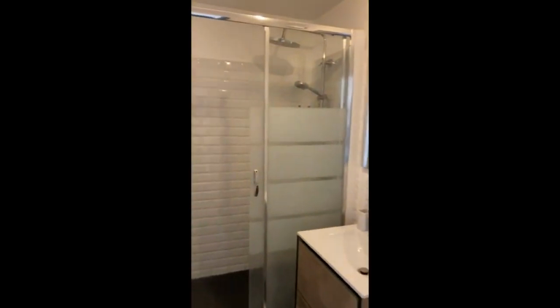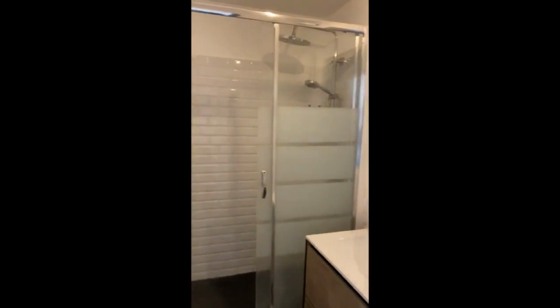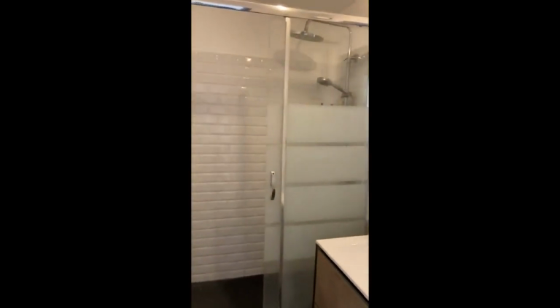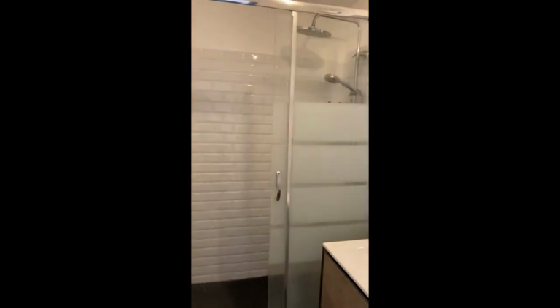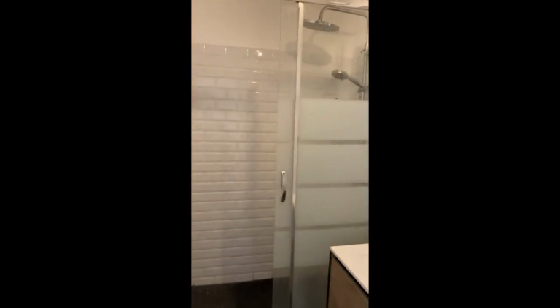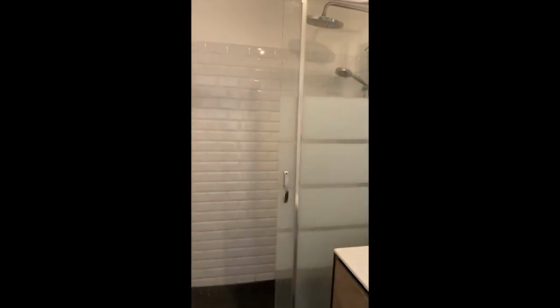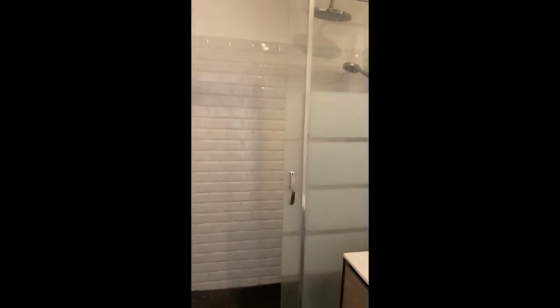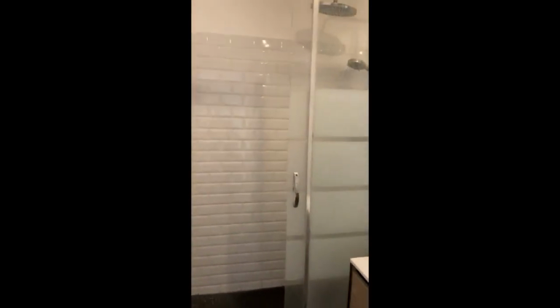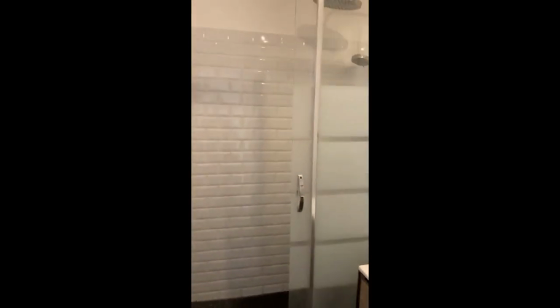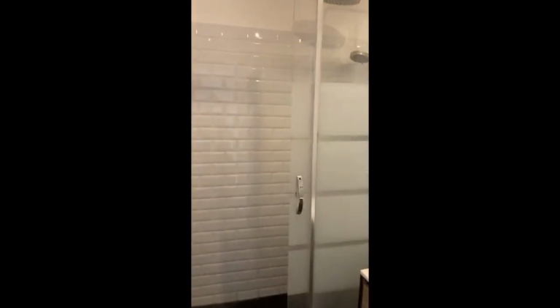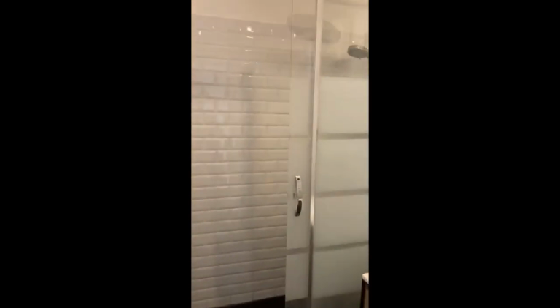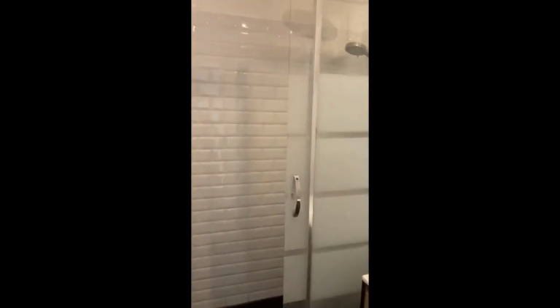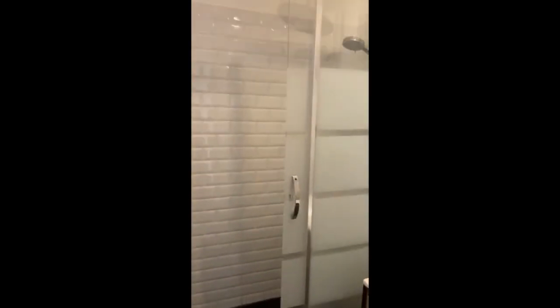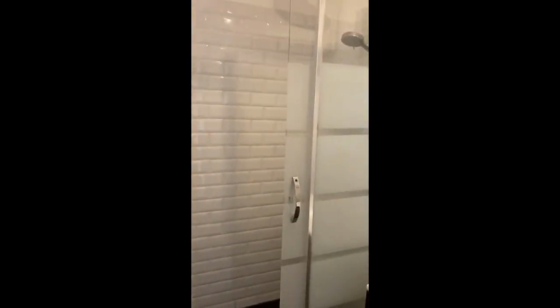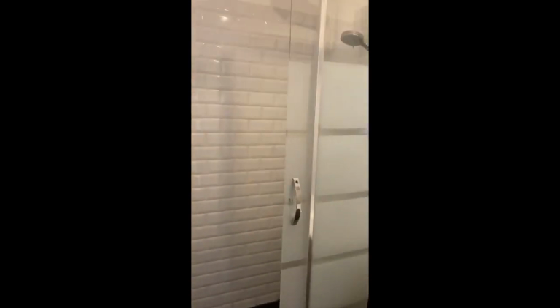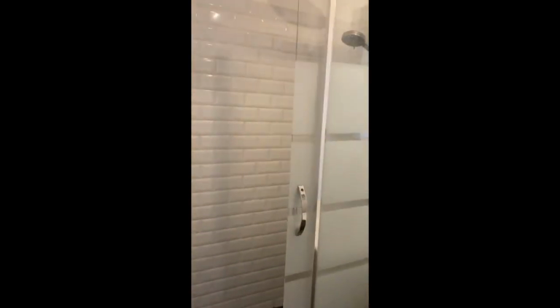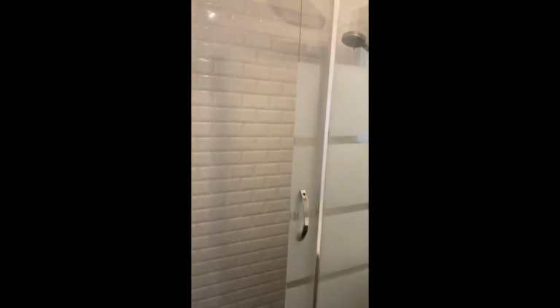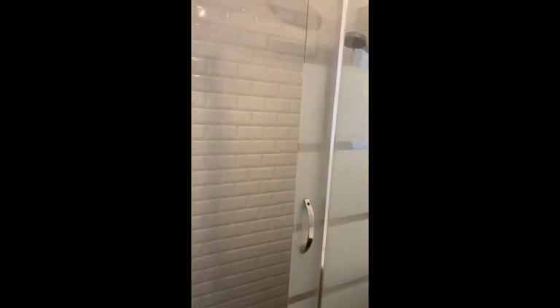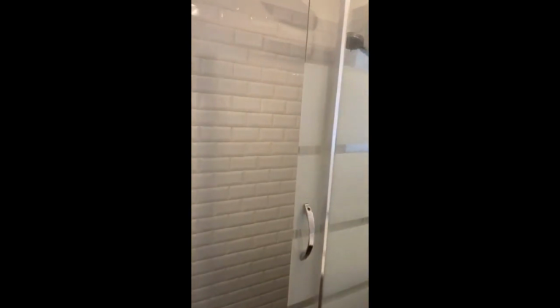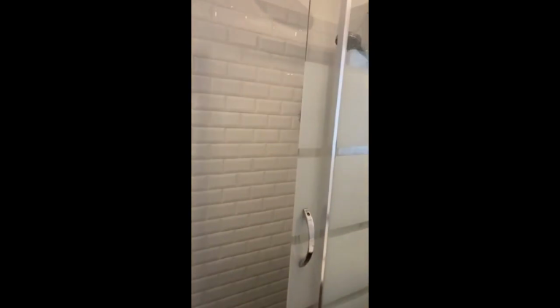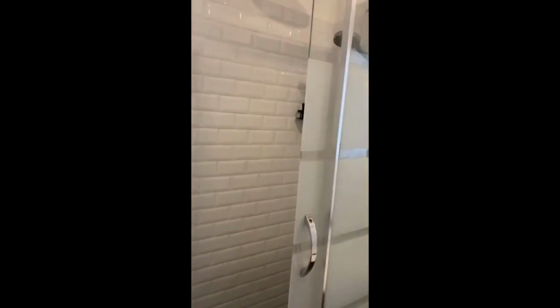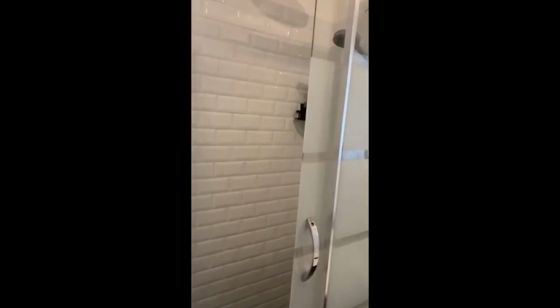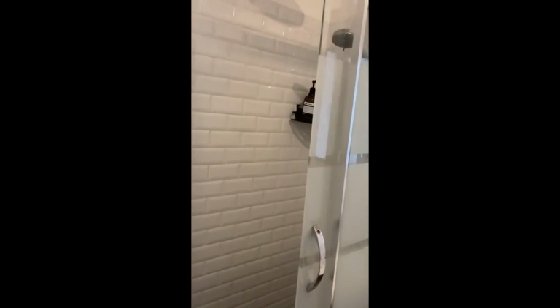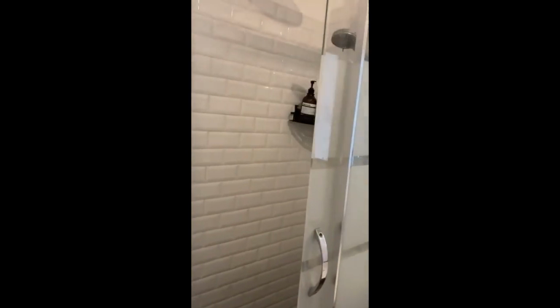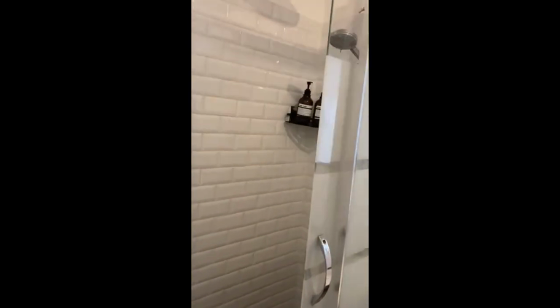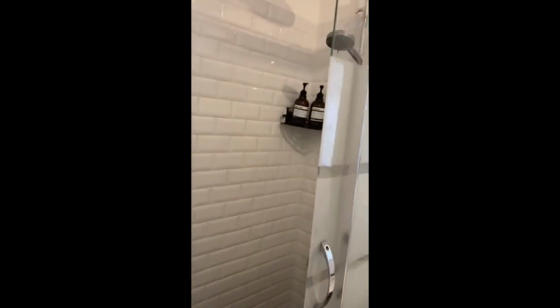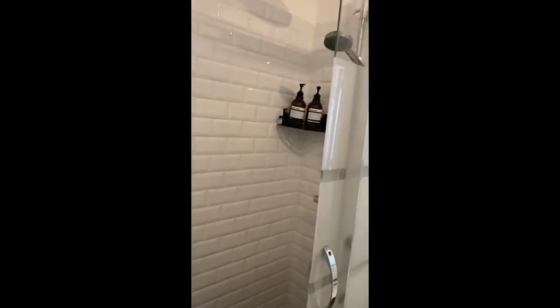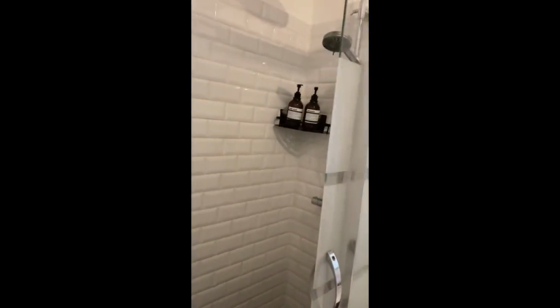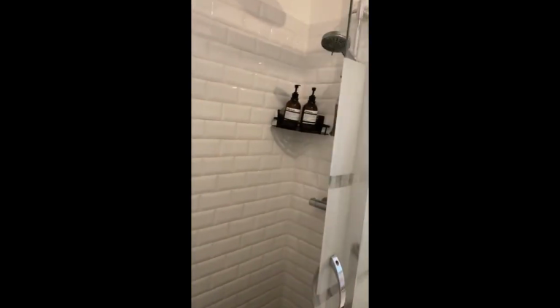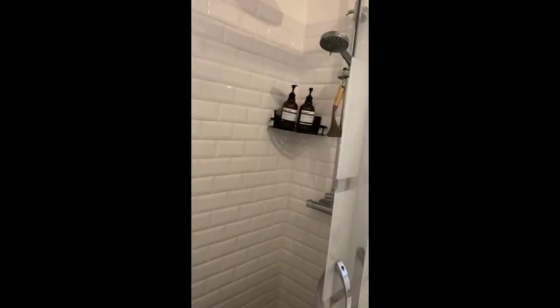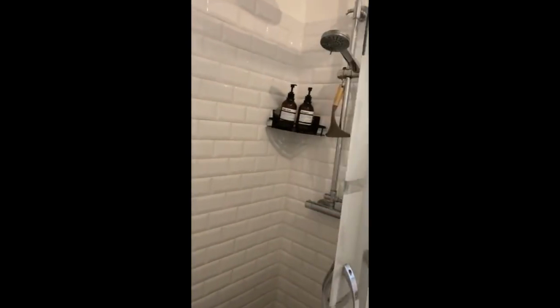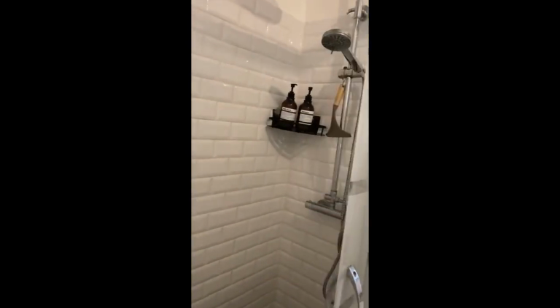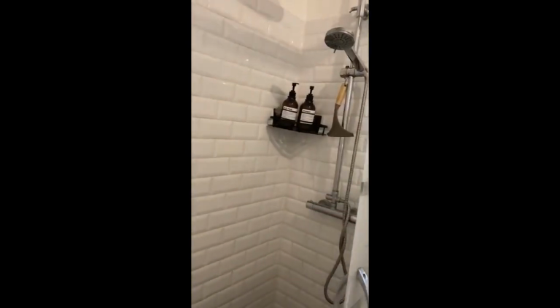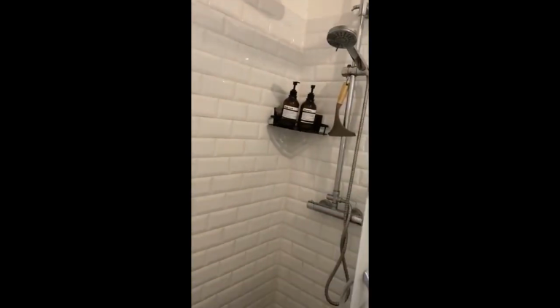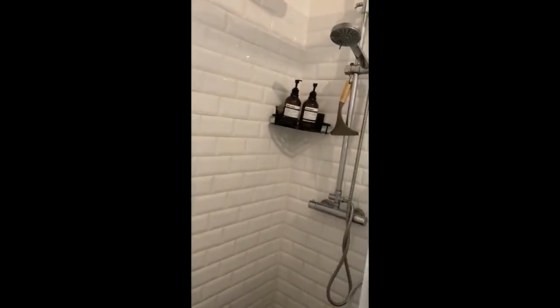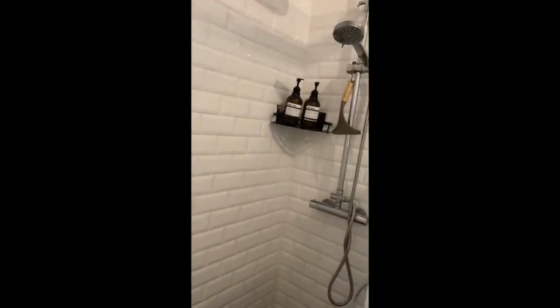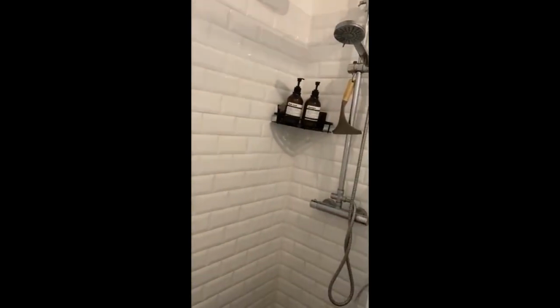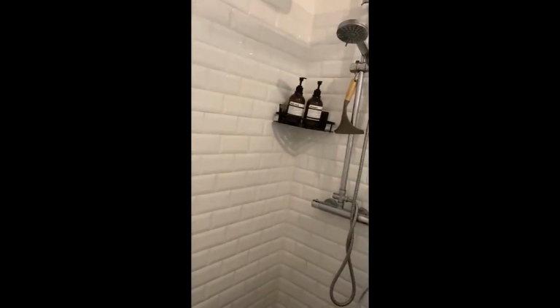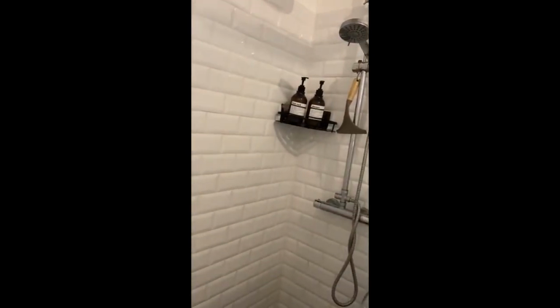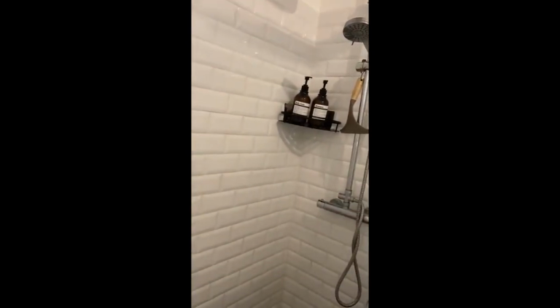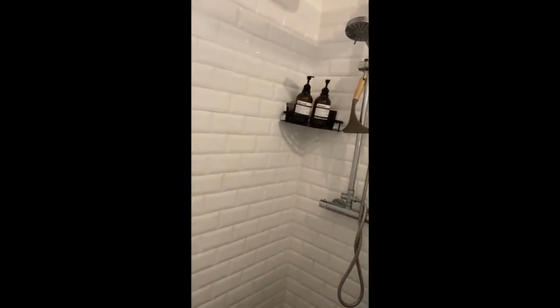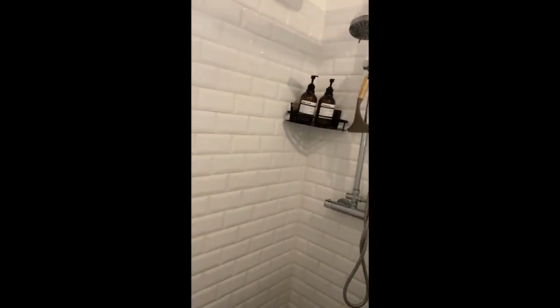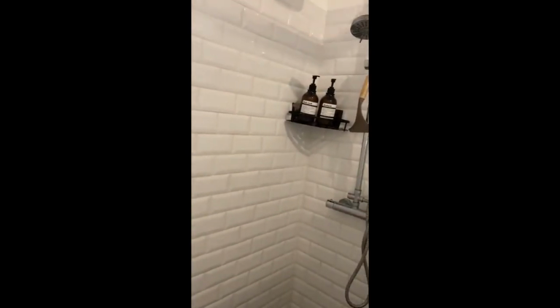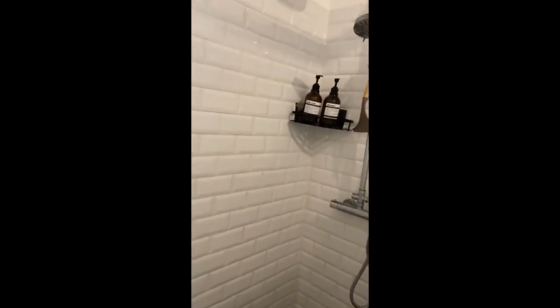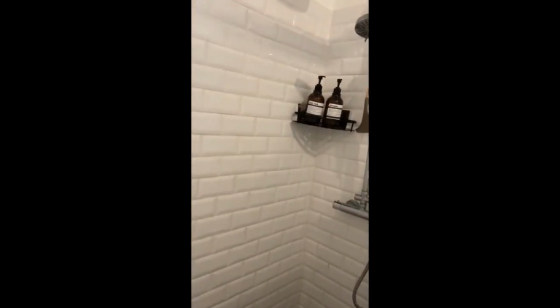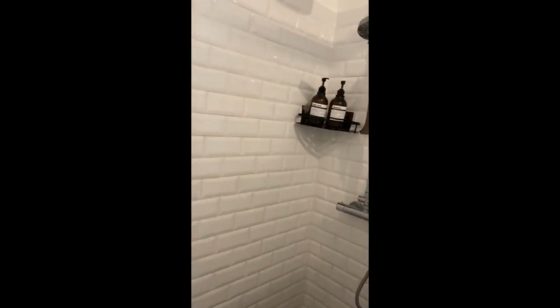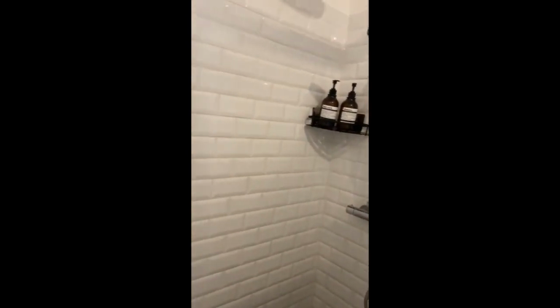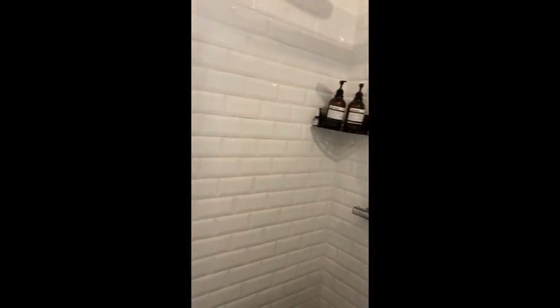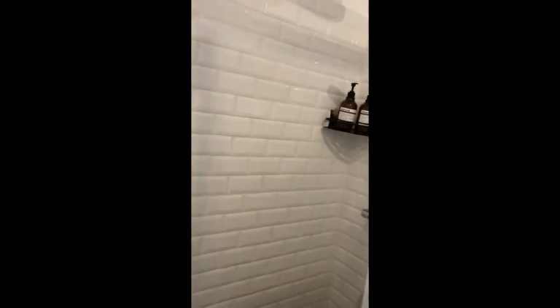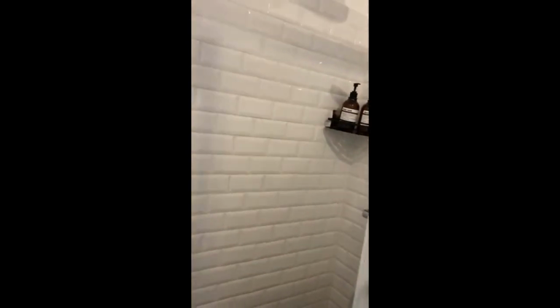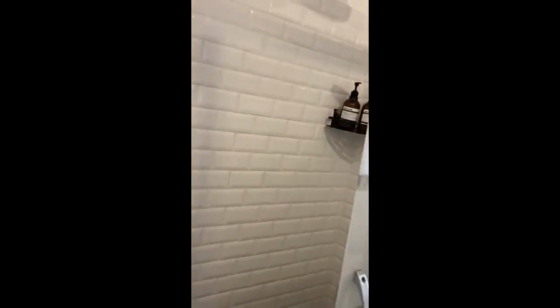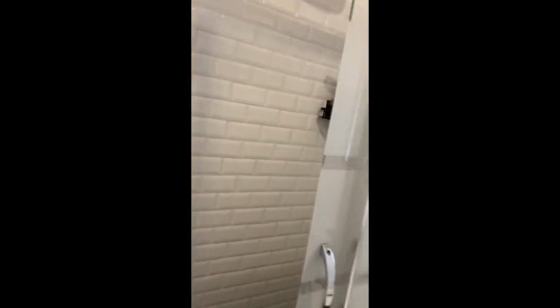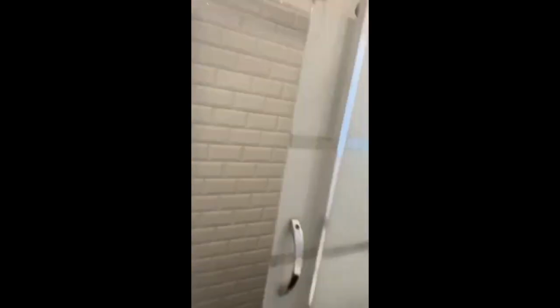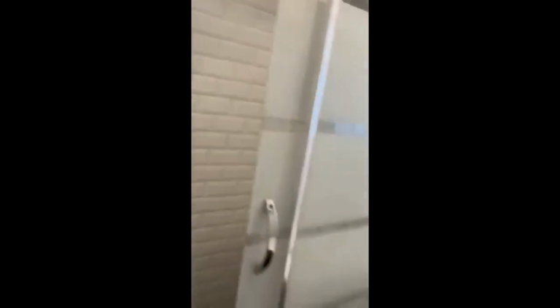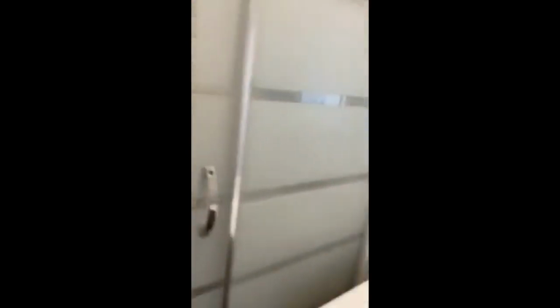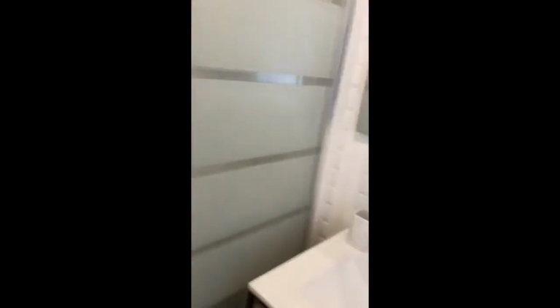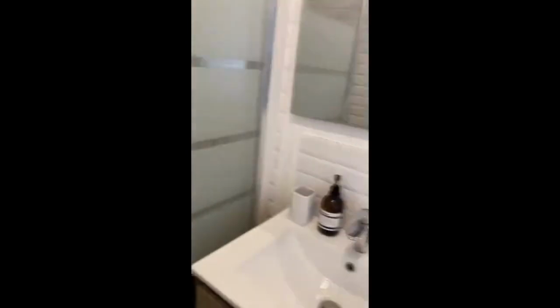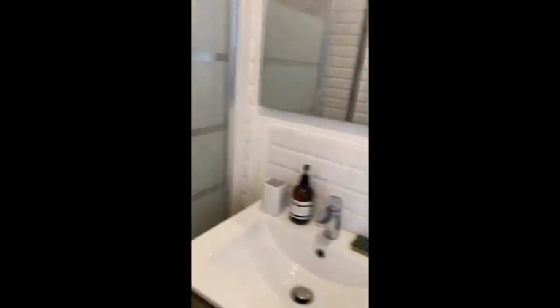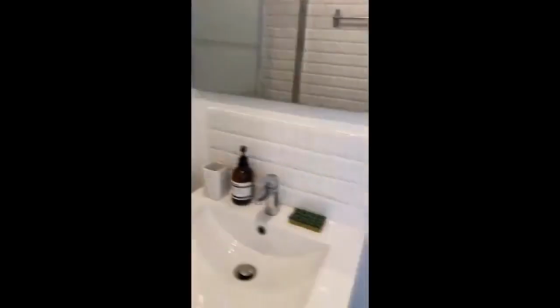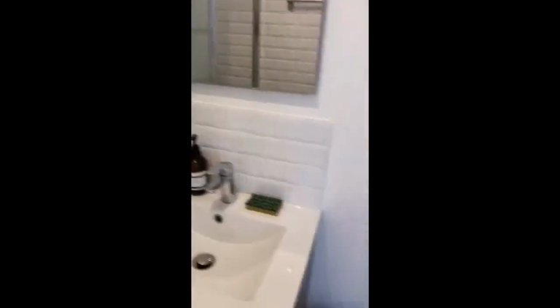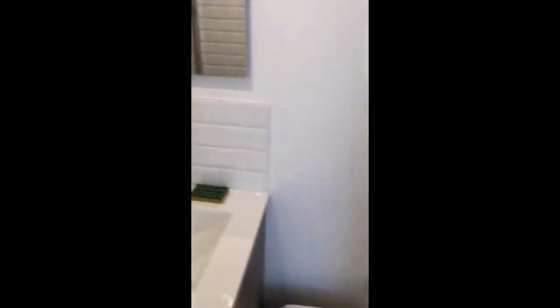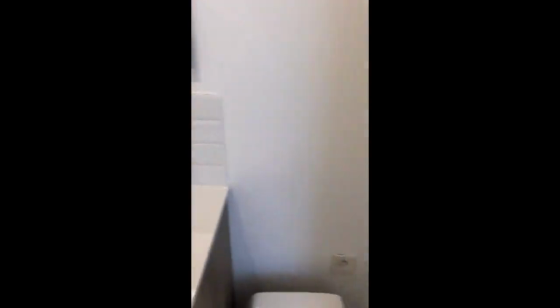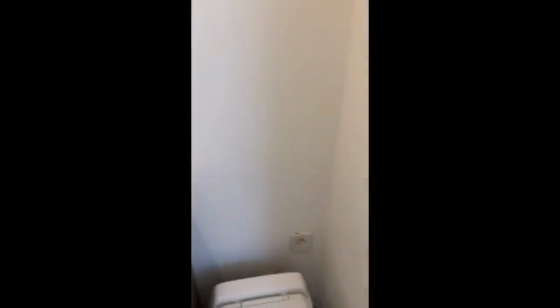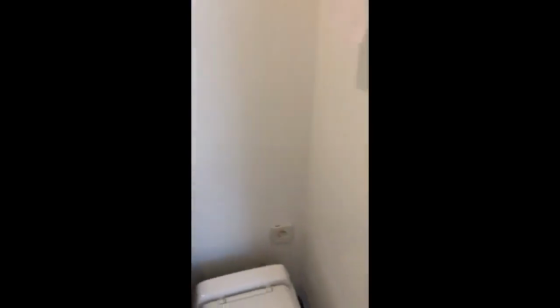And this is what the shower looks like from the inside. That's it guys, thanks for watching.